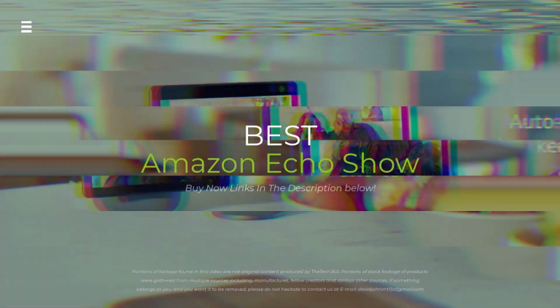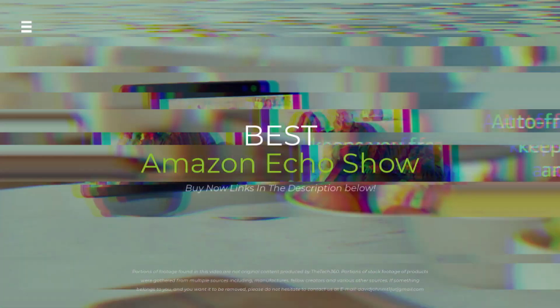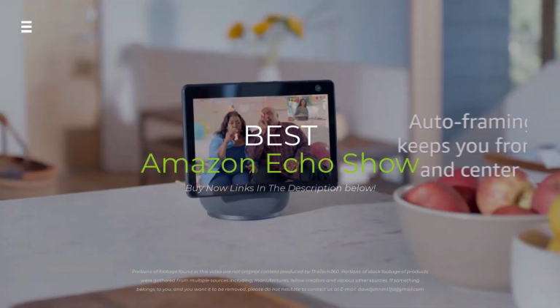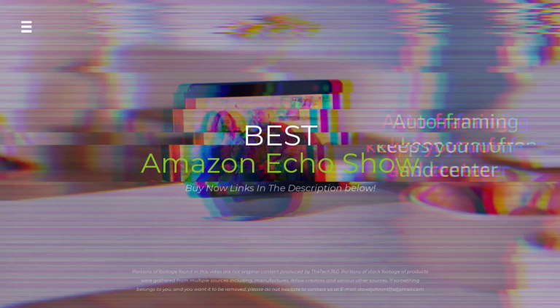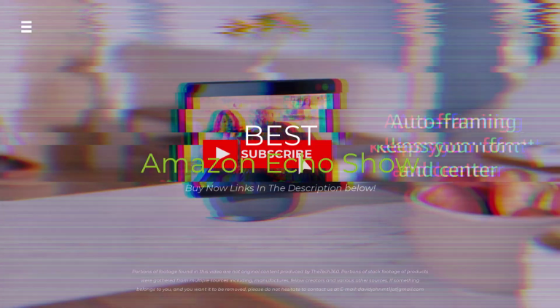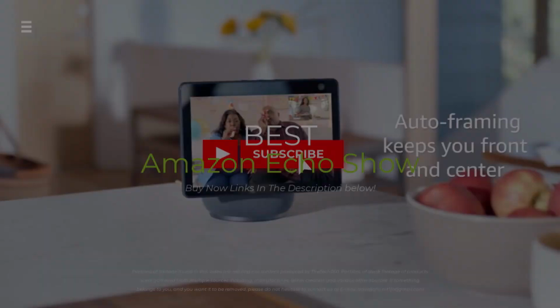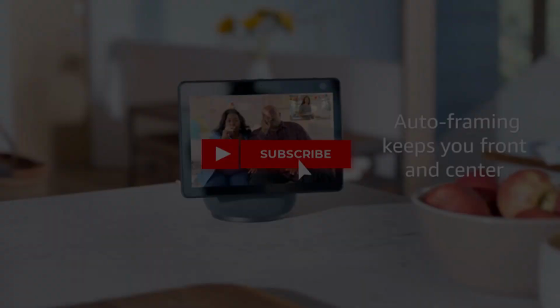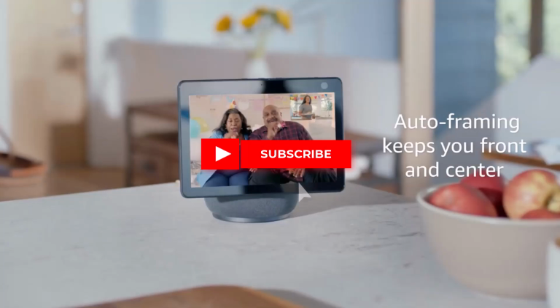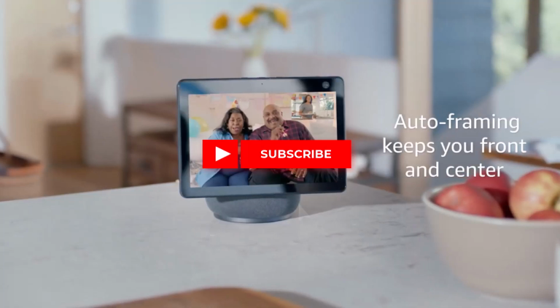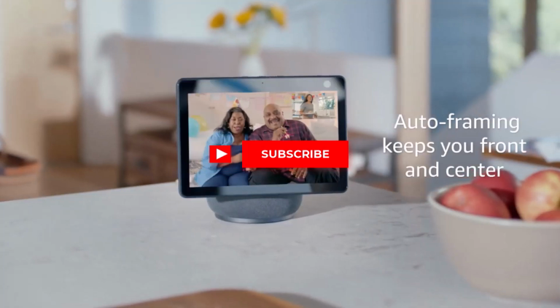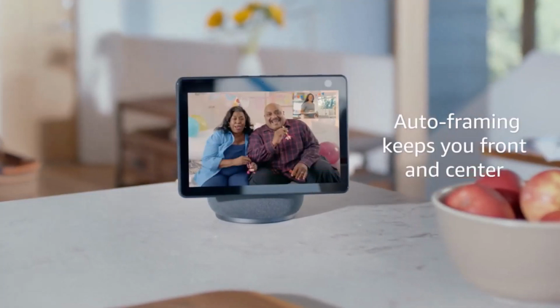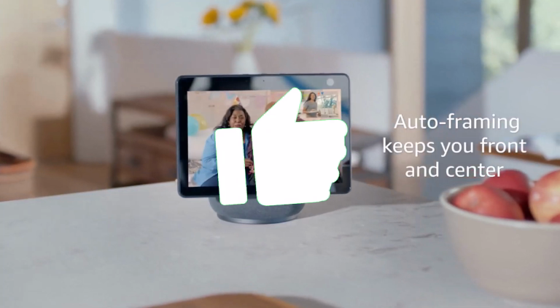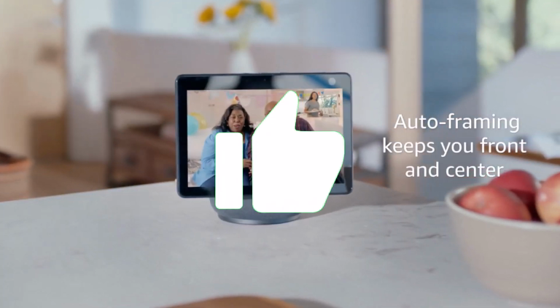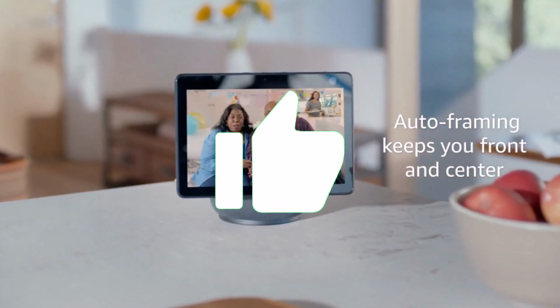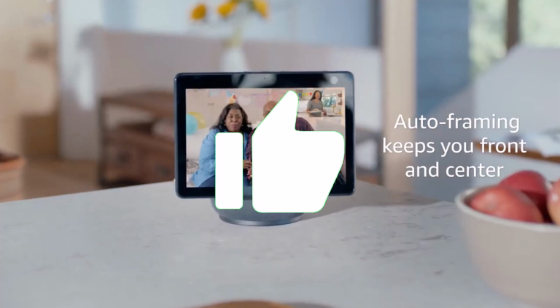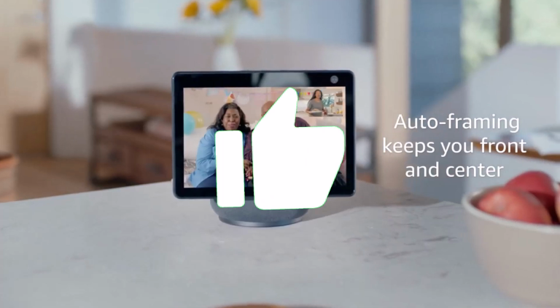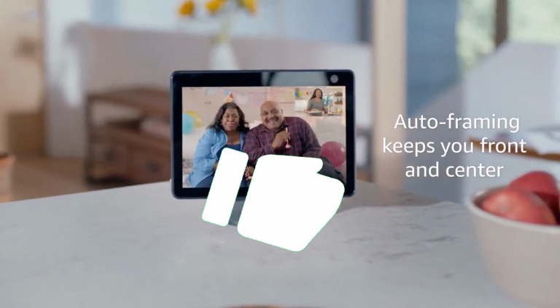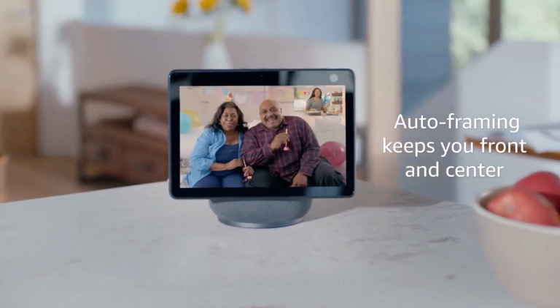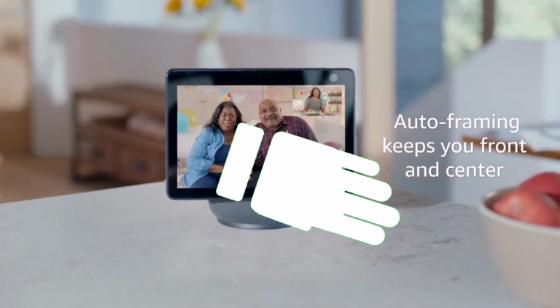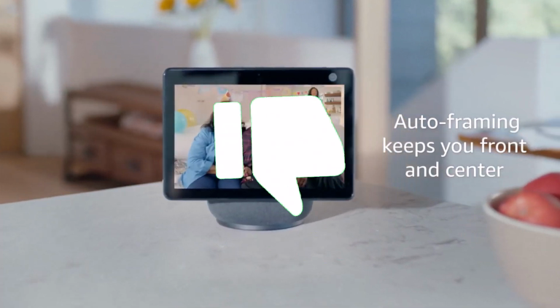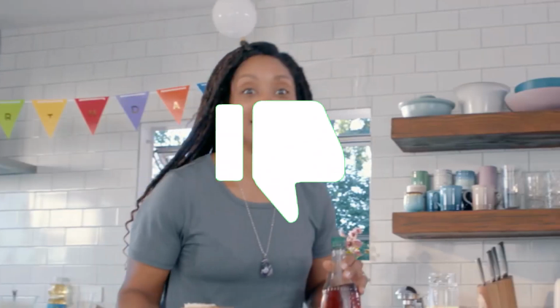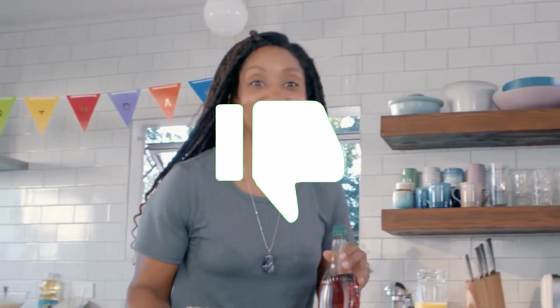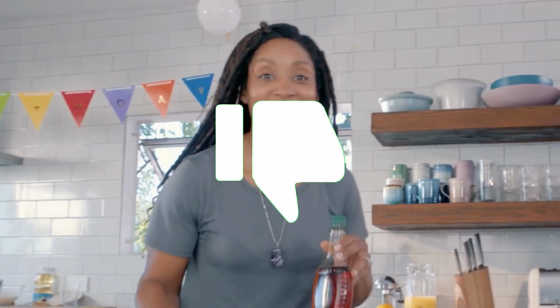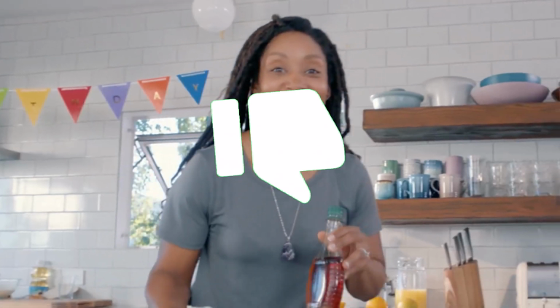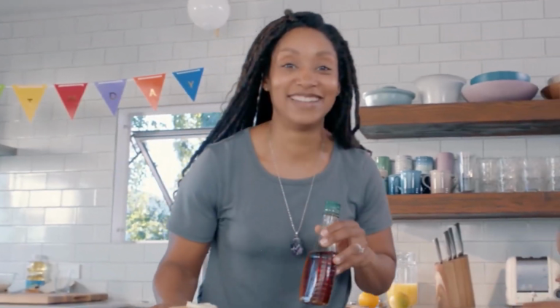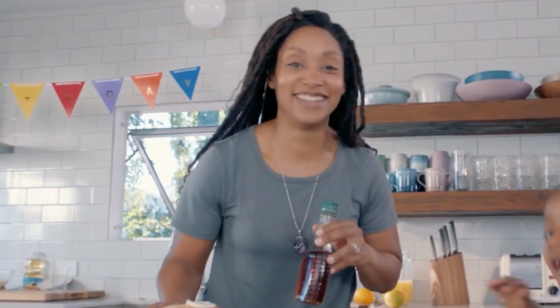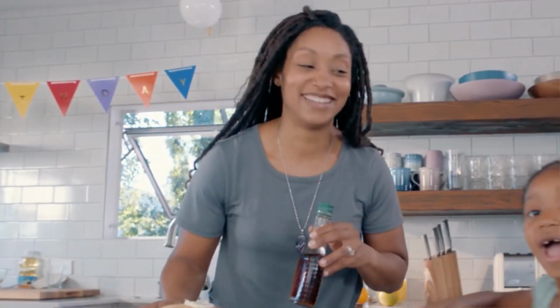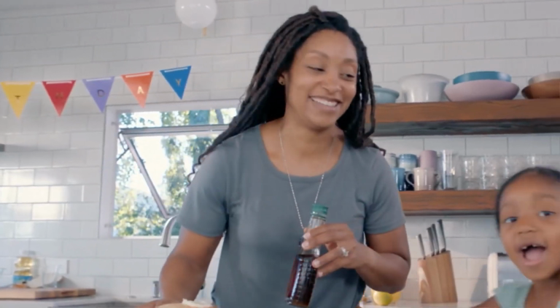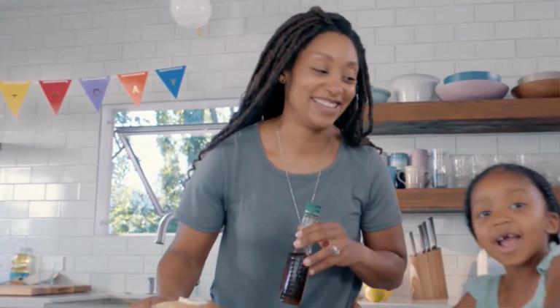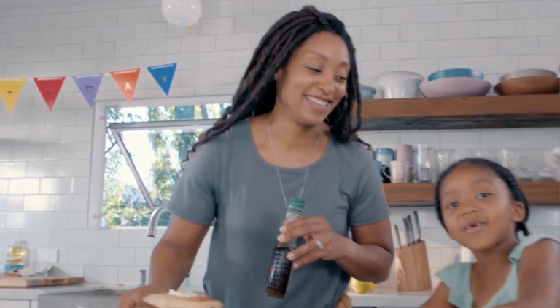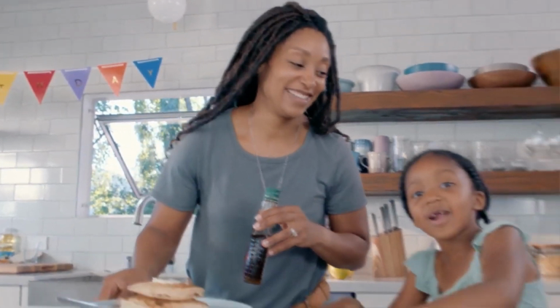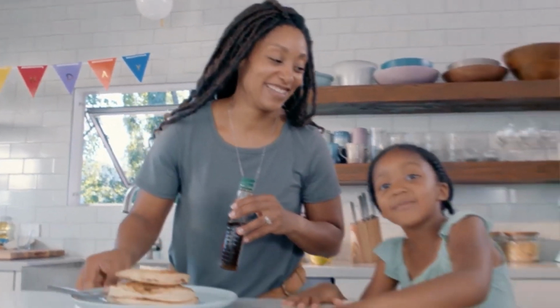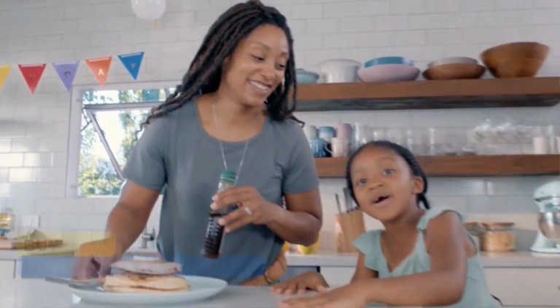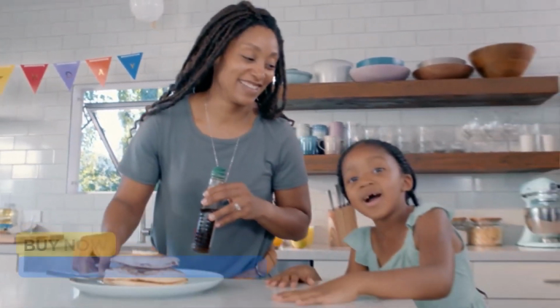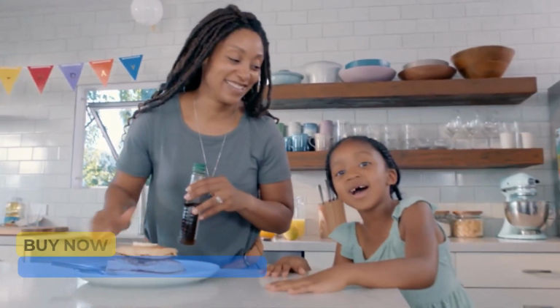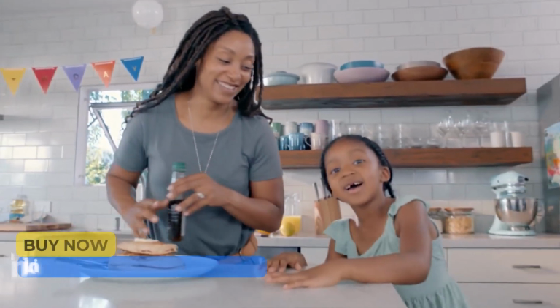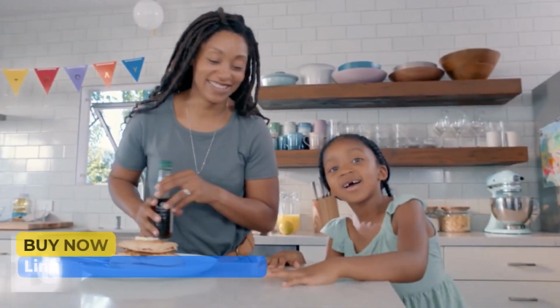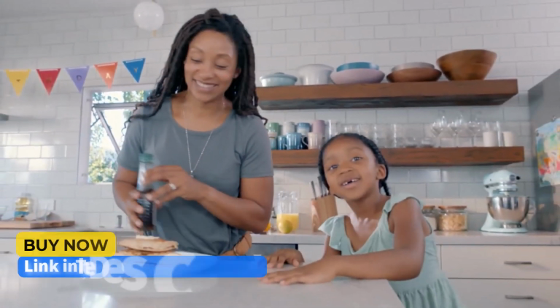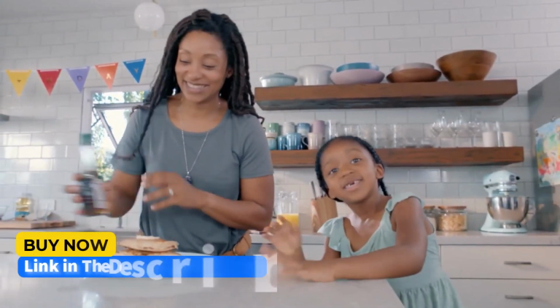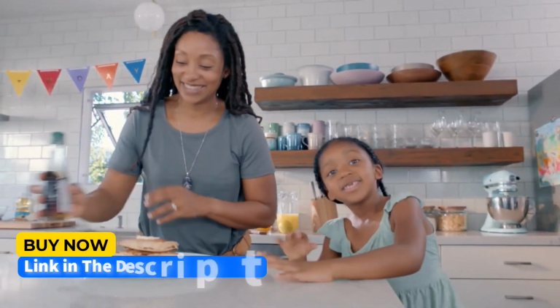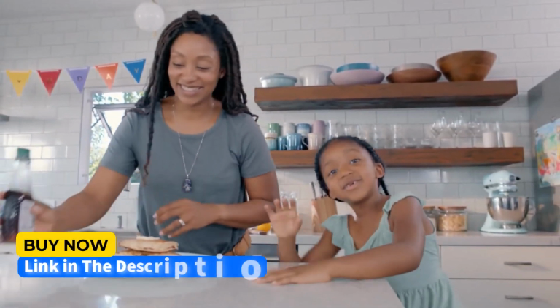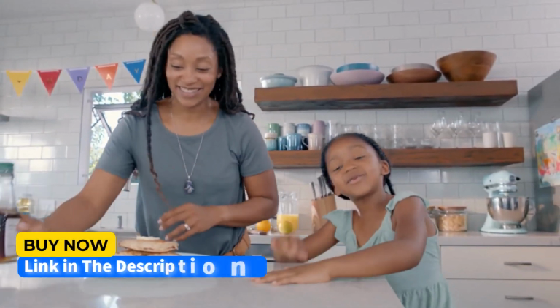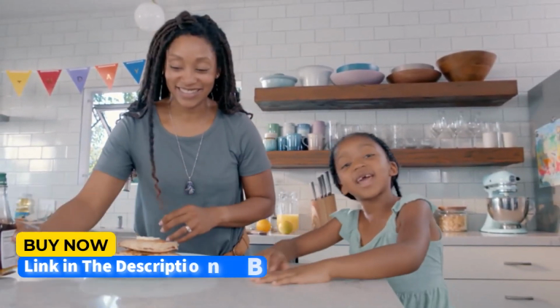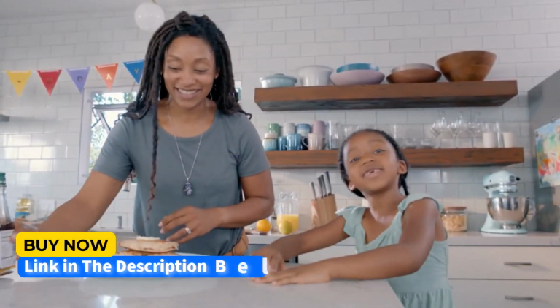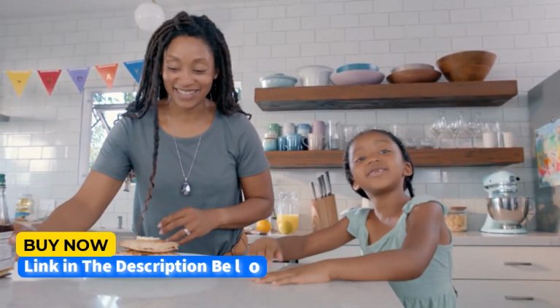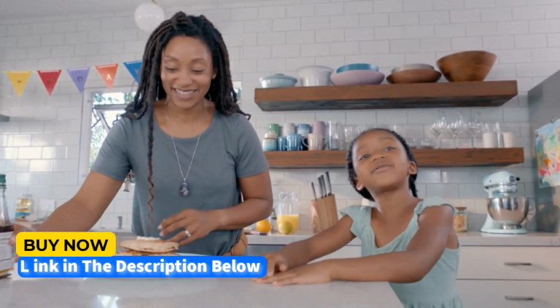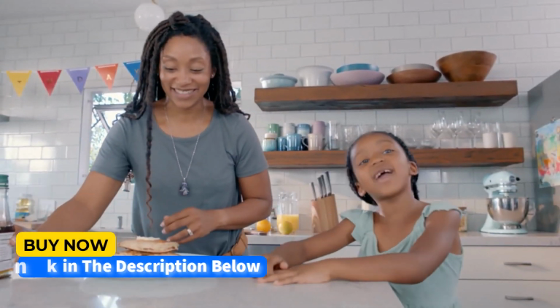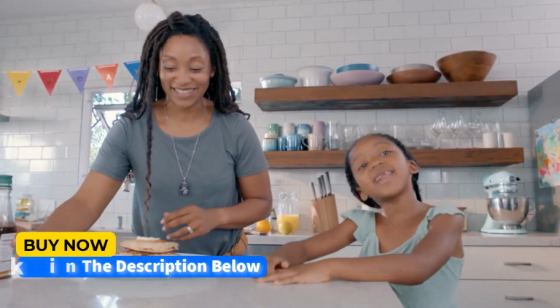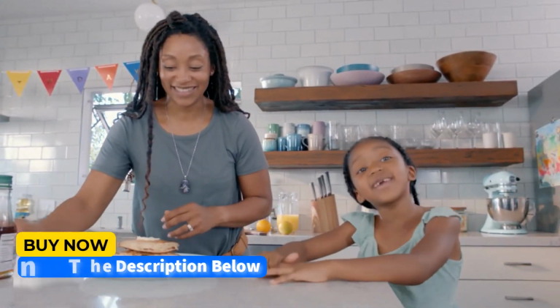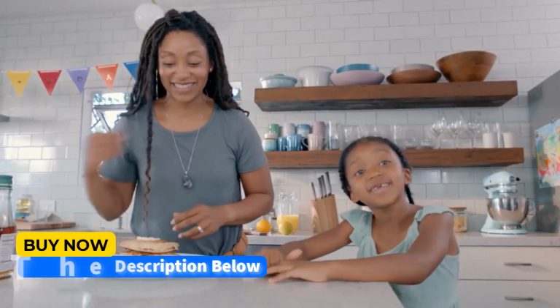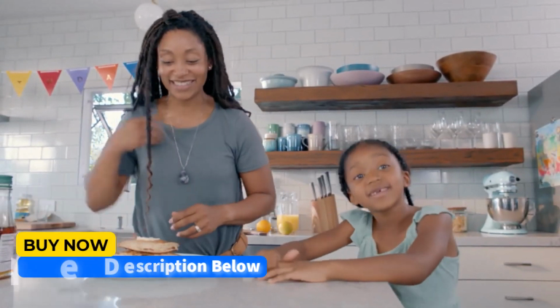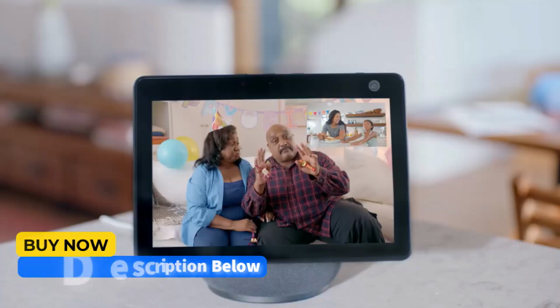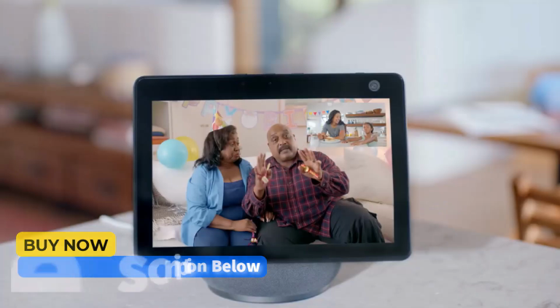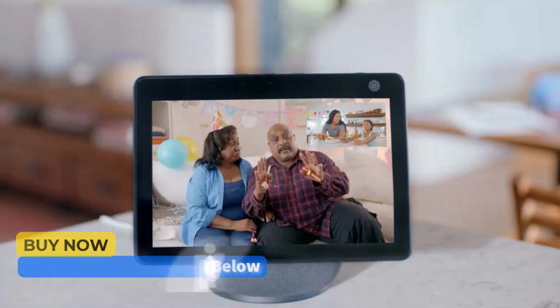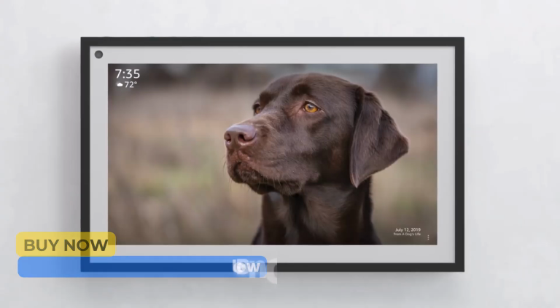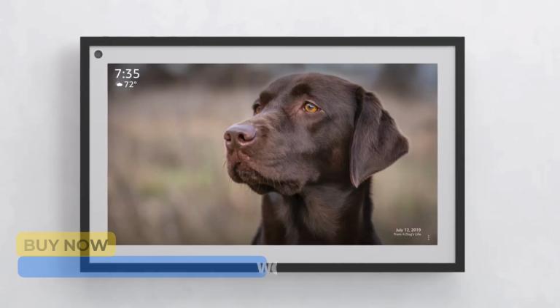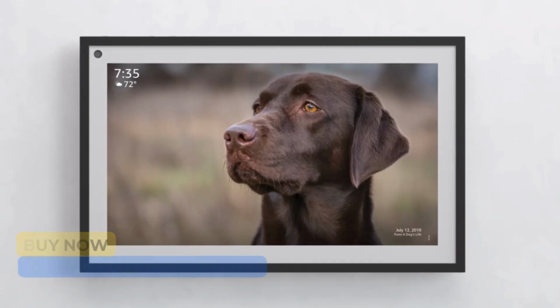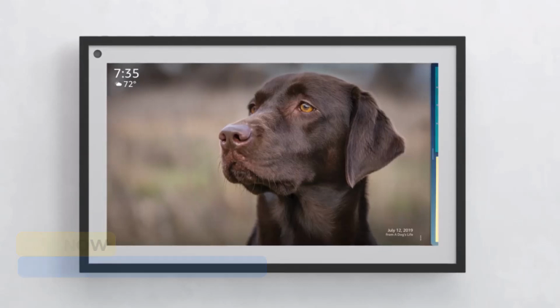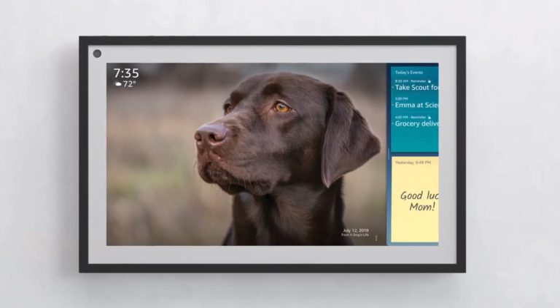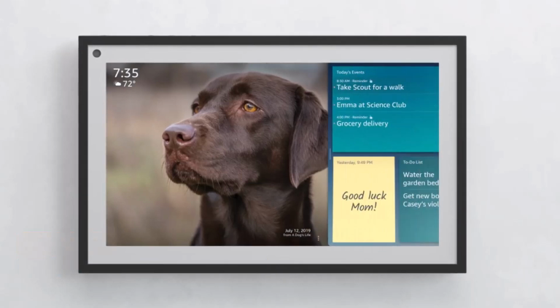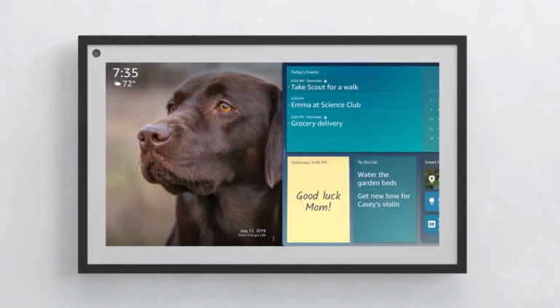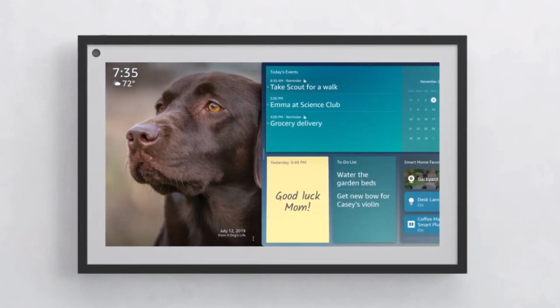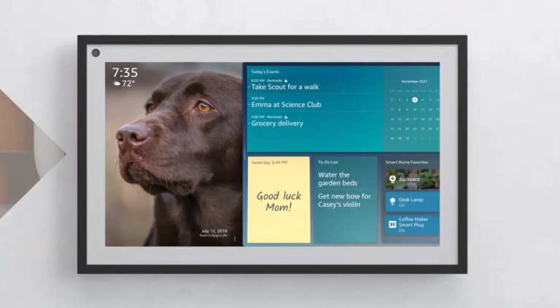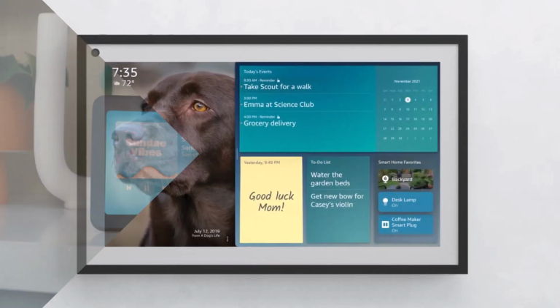Hit the subscribe button, give a thumbs up or down, and comment about which one is best for you. Okay, let's get started.